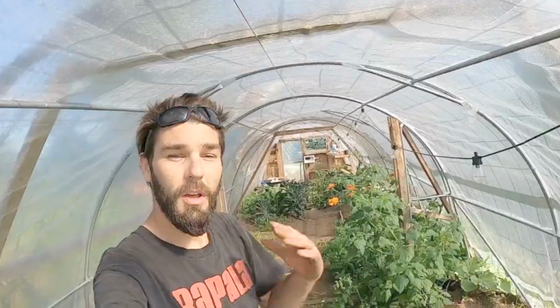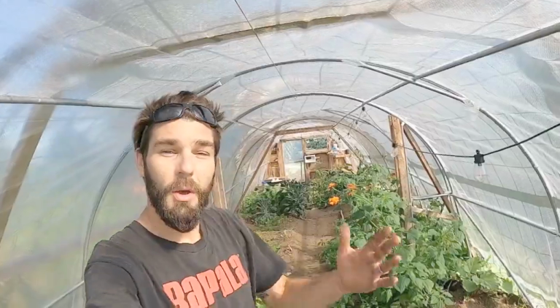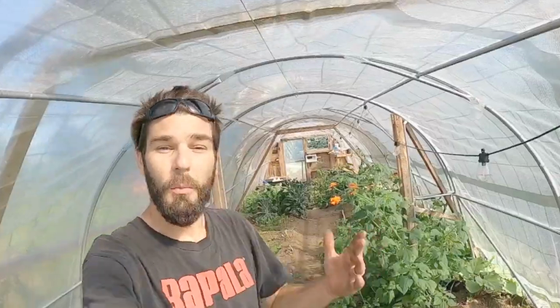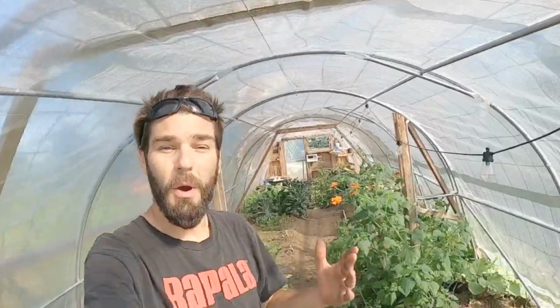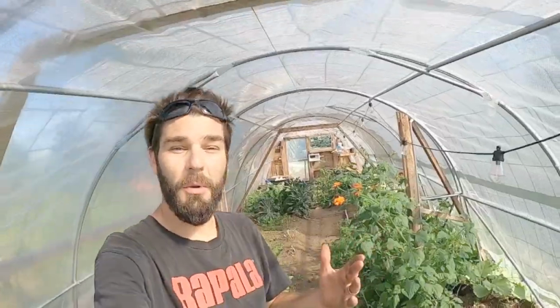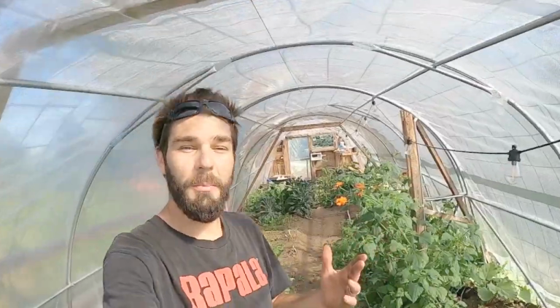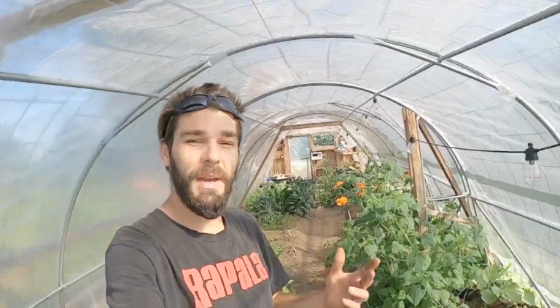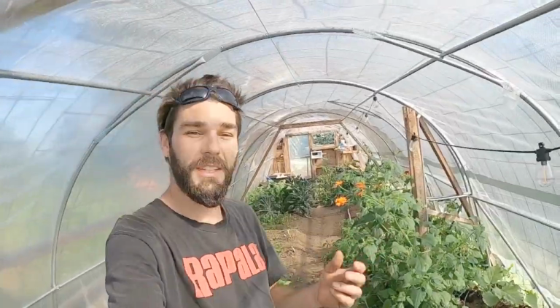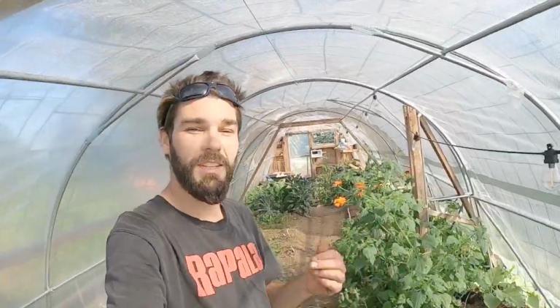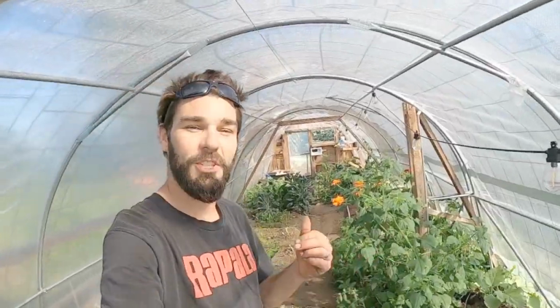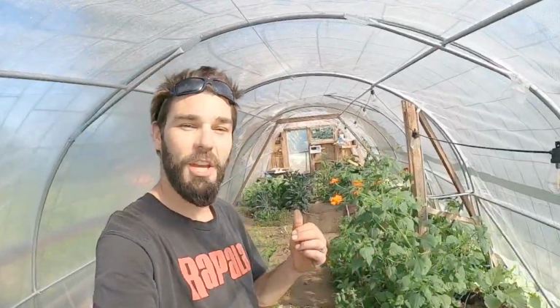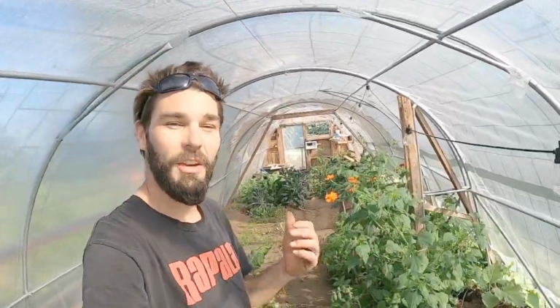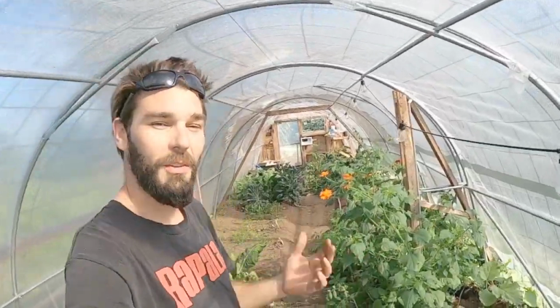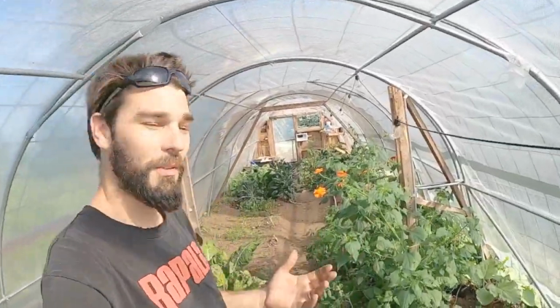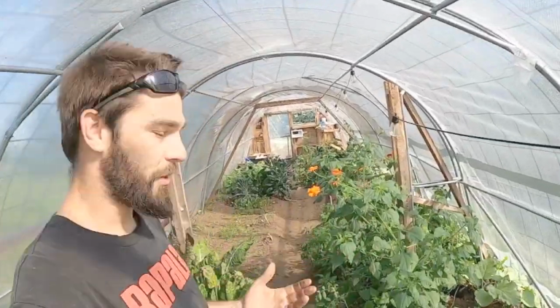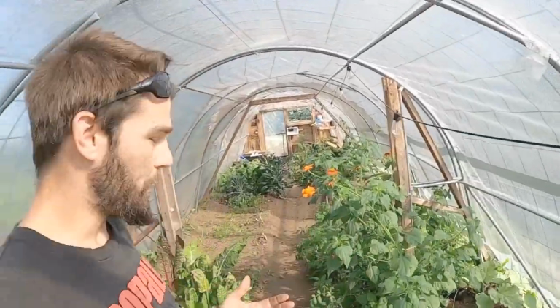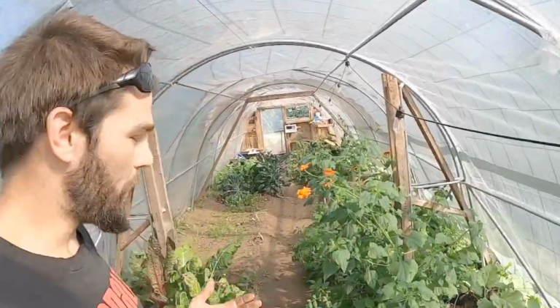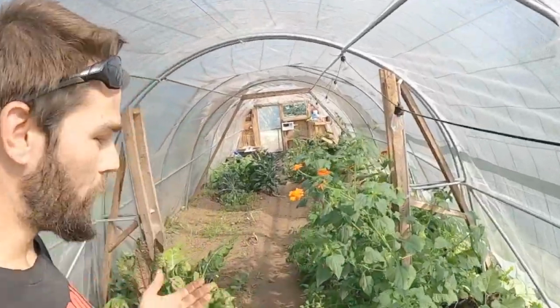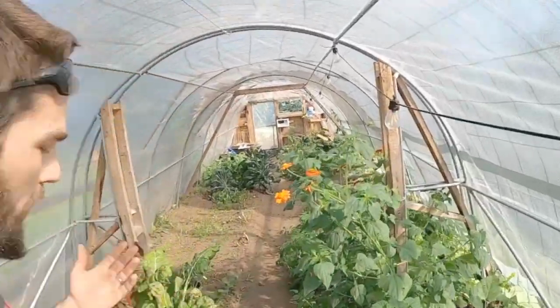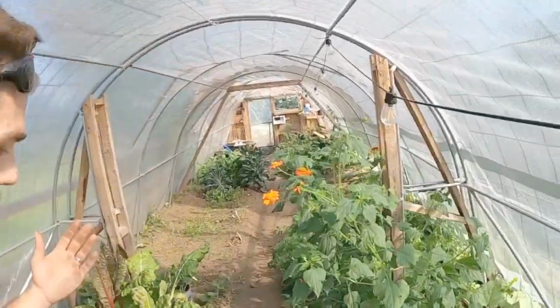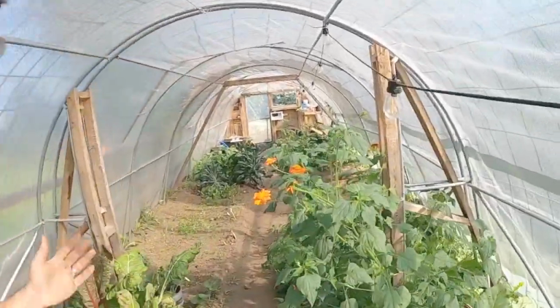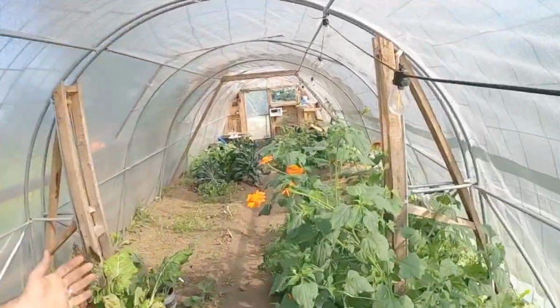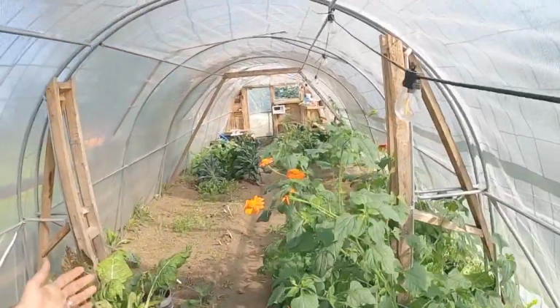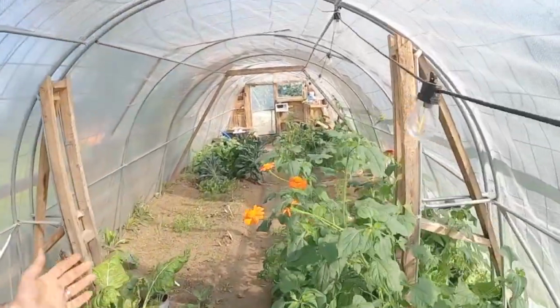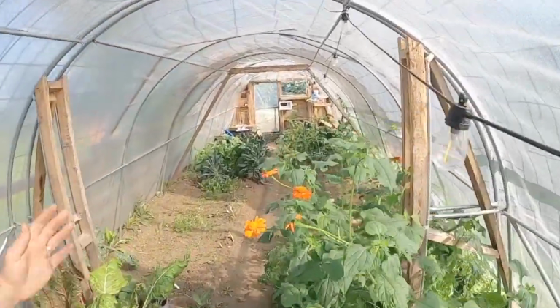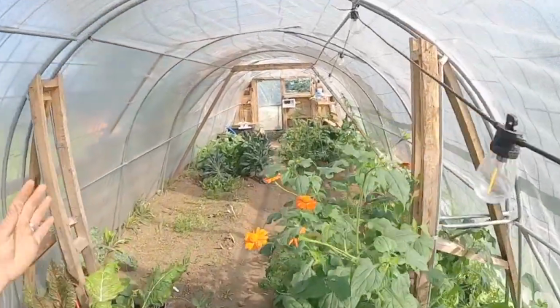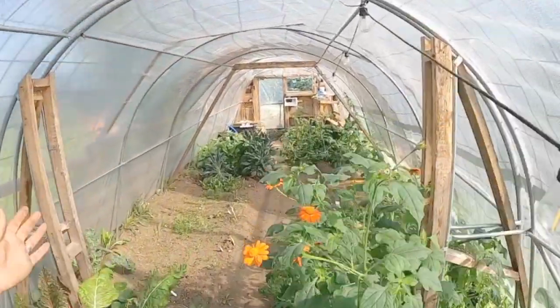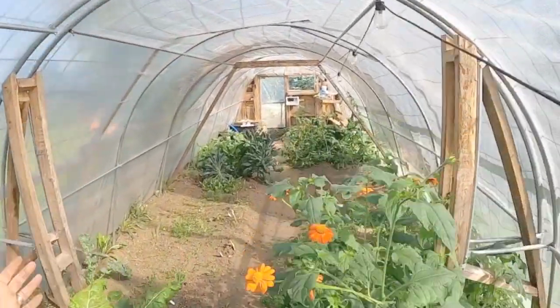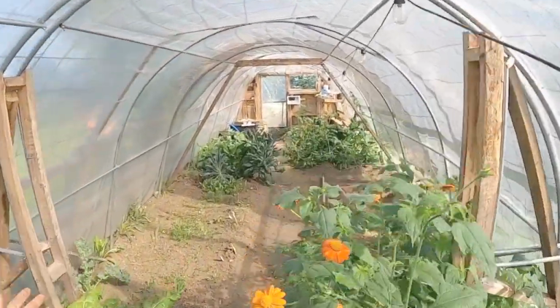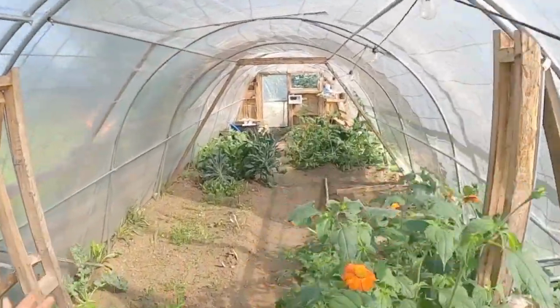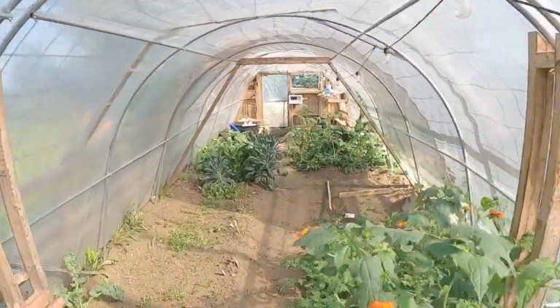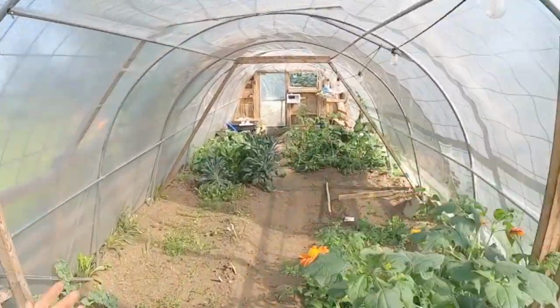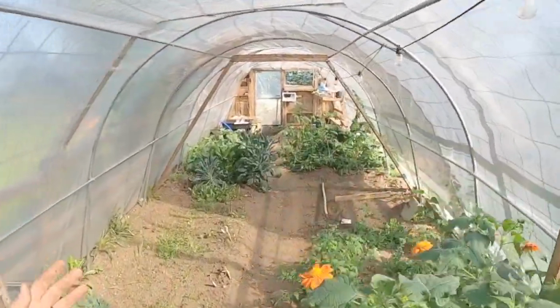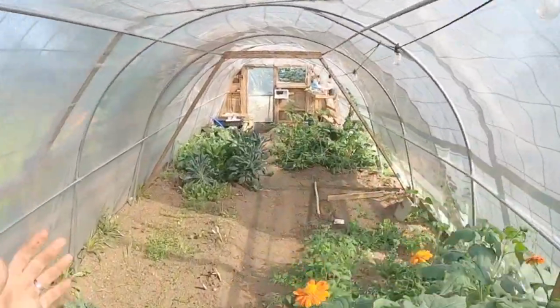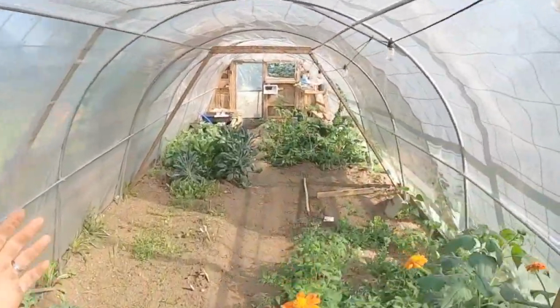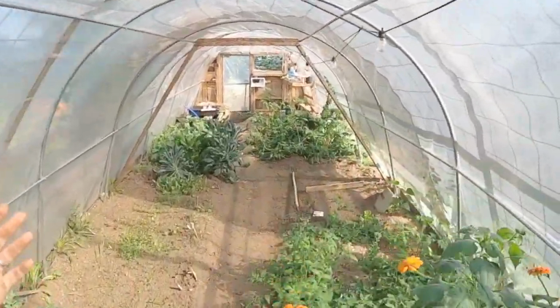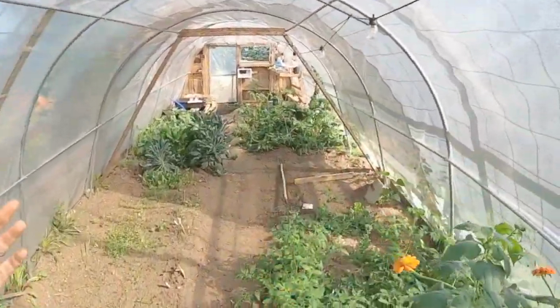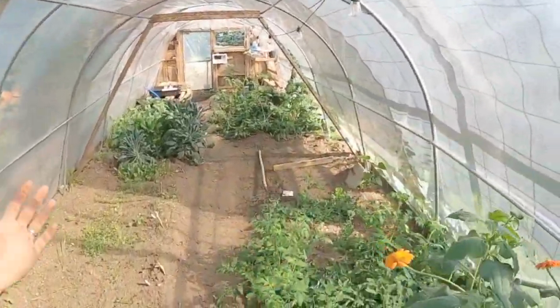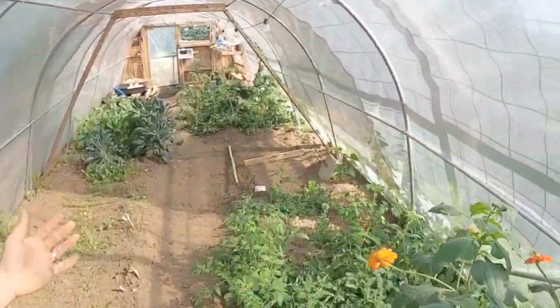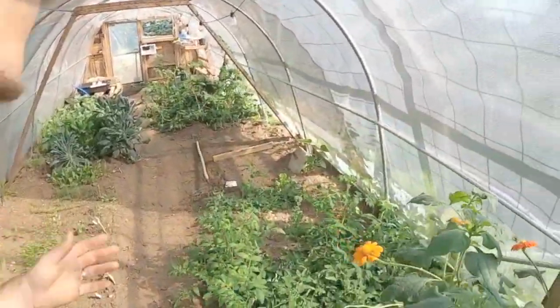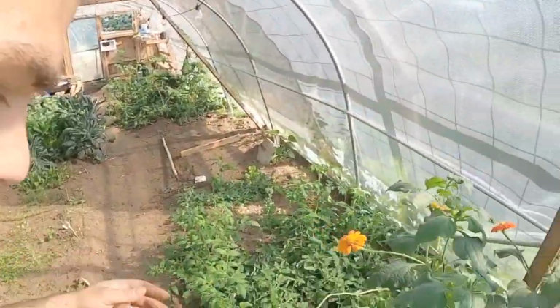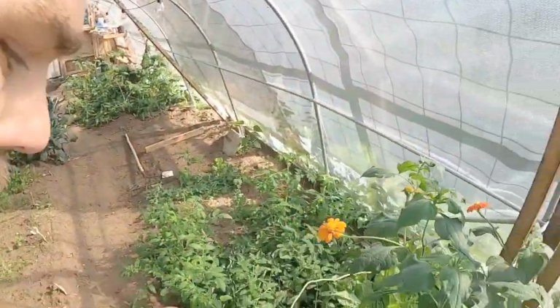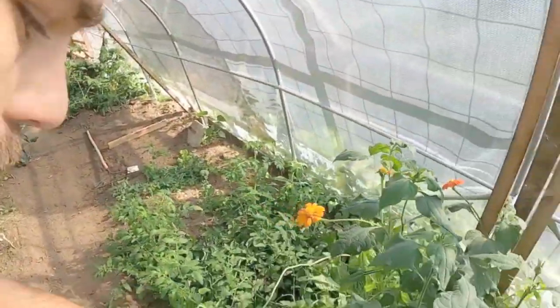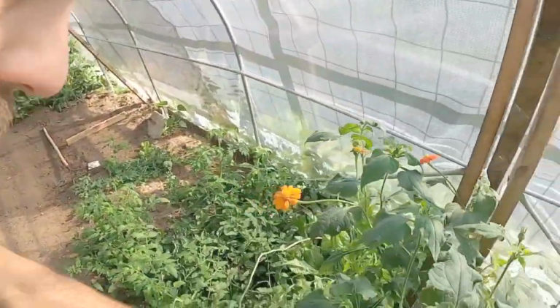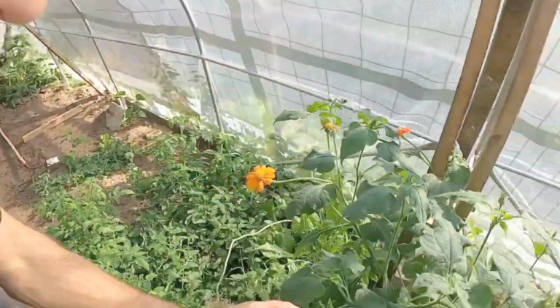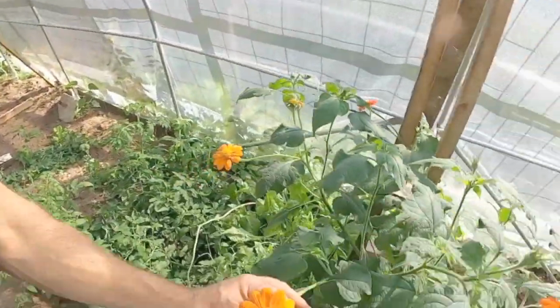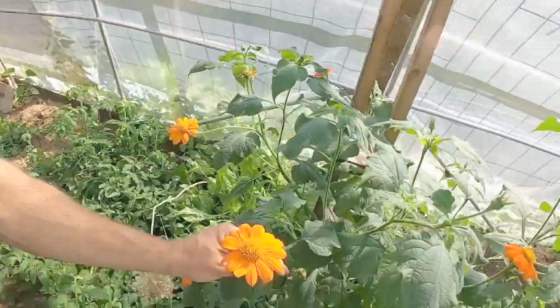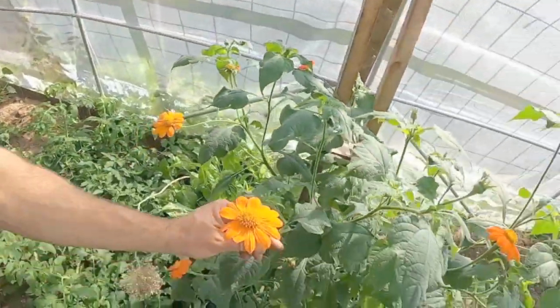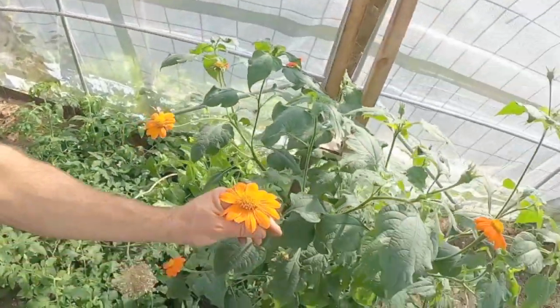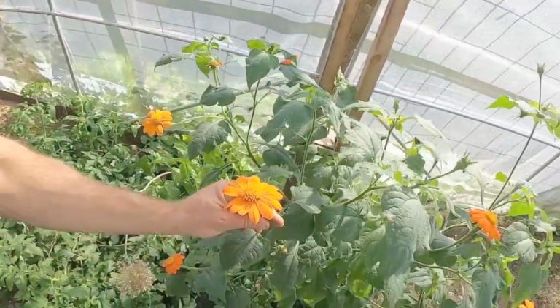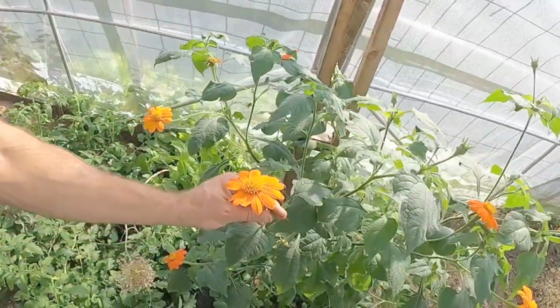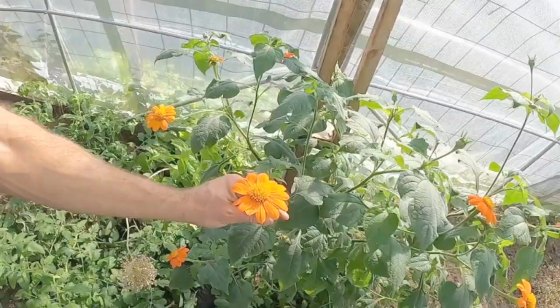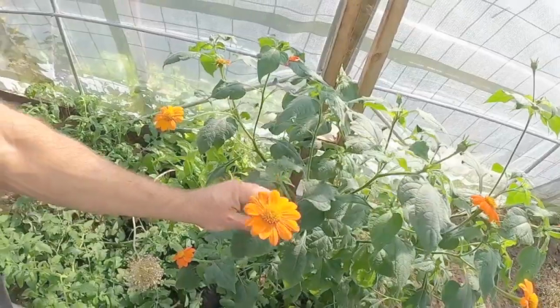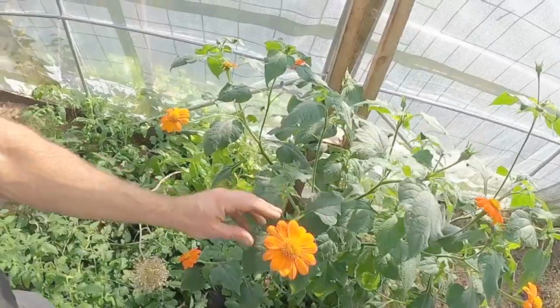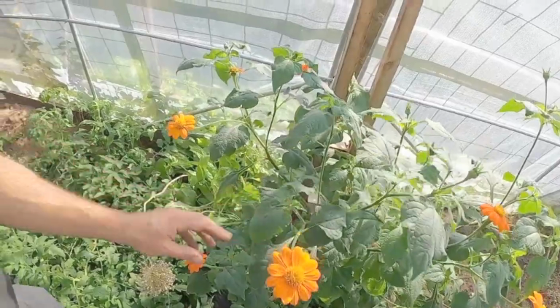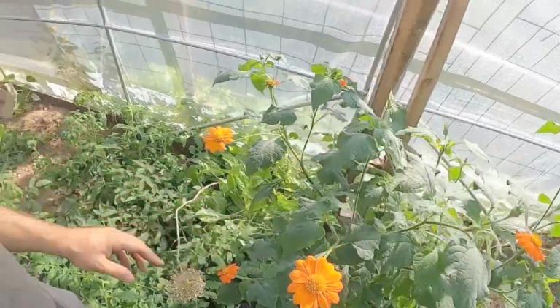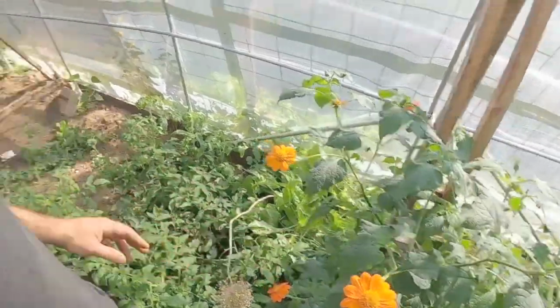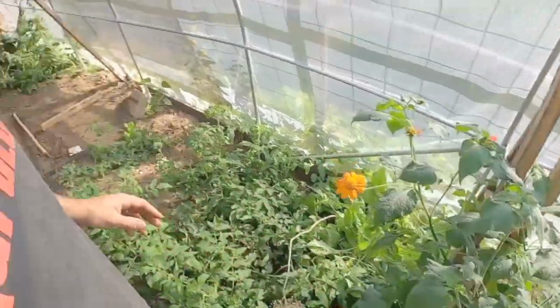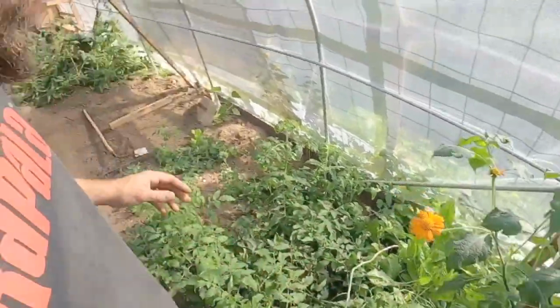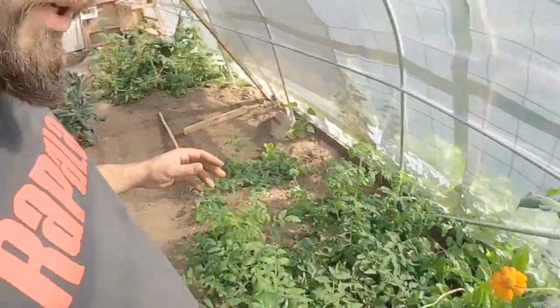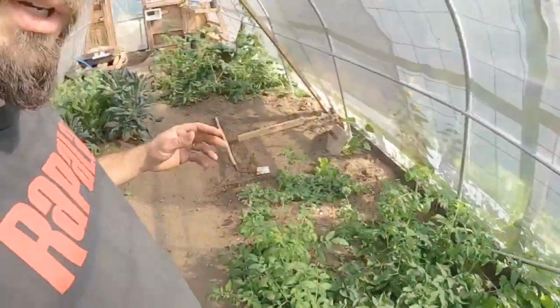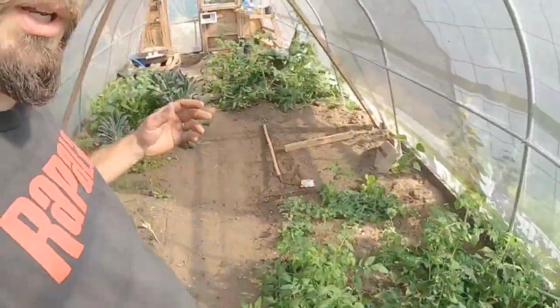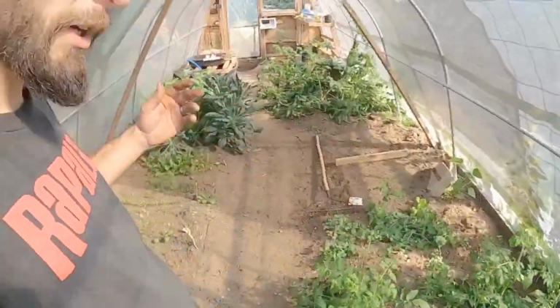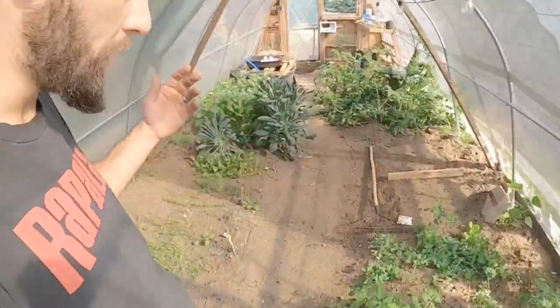Welcome back to the channel everyone. We're out here in the large greenhouse today with some beautiful flowers coming up in here.